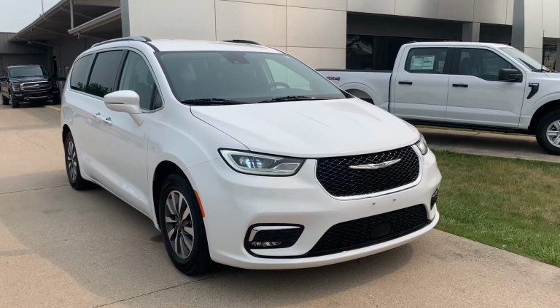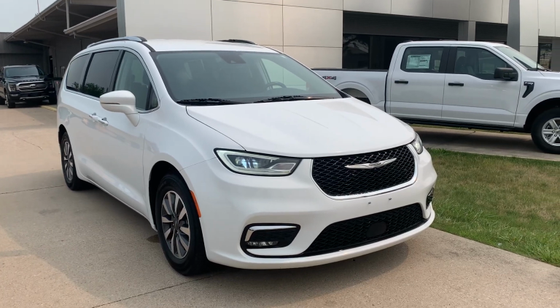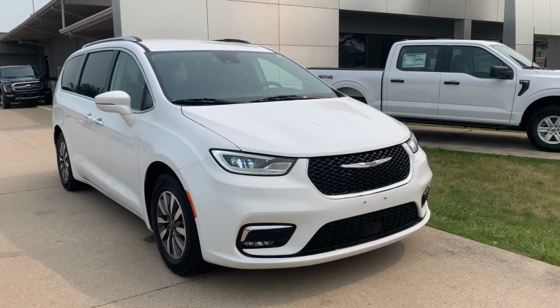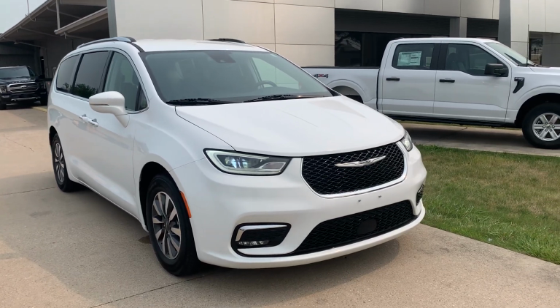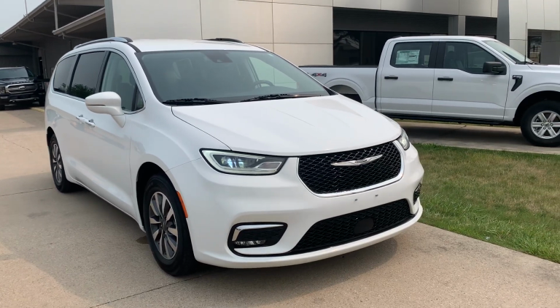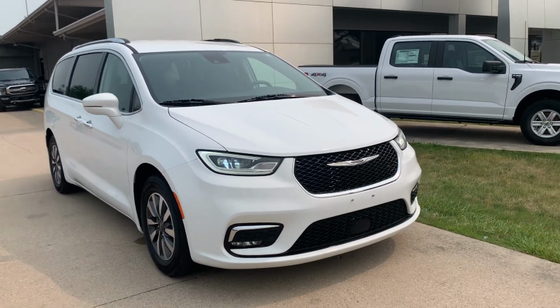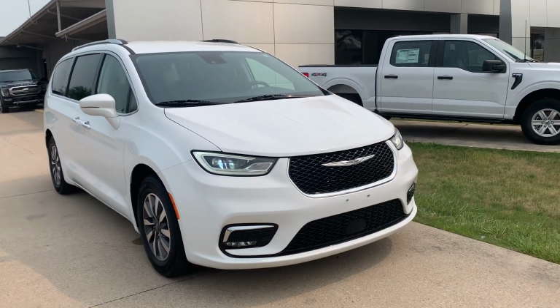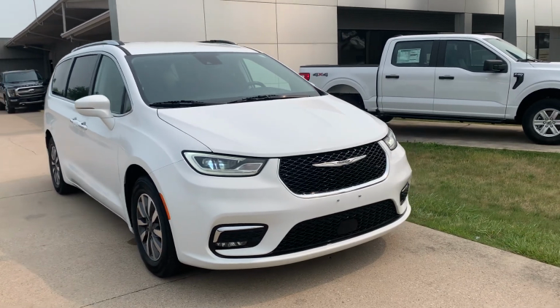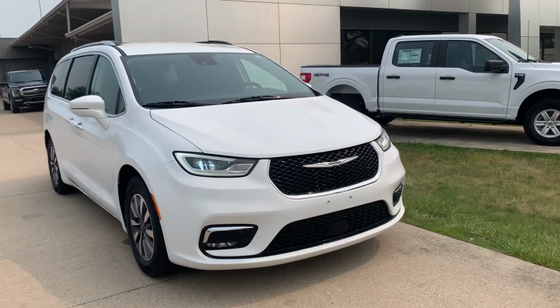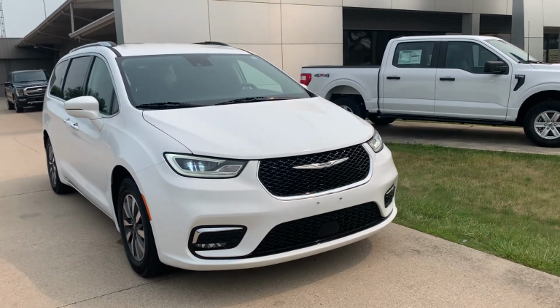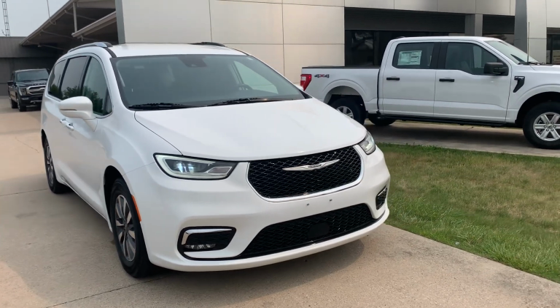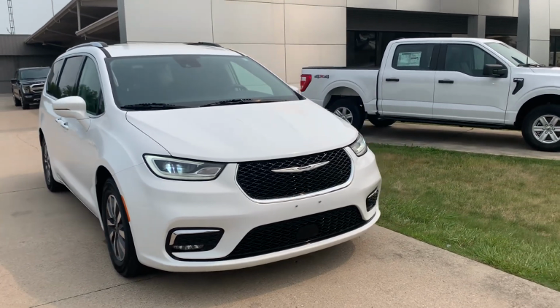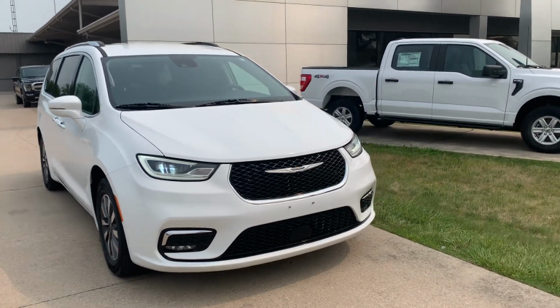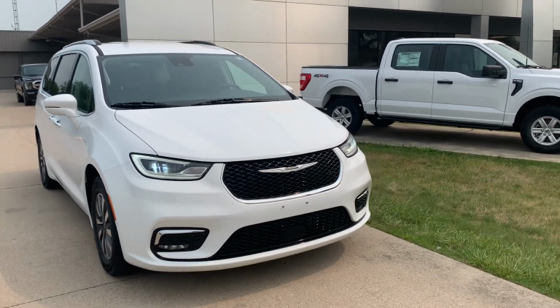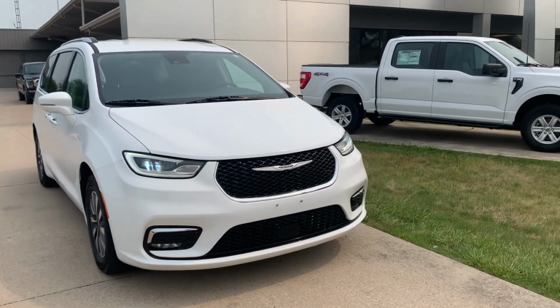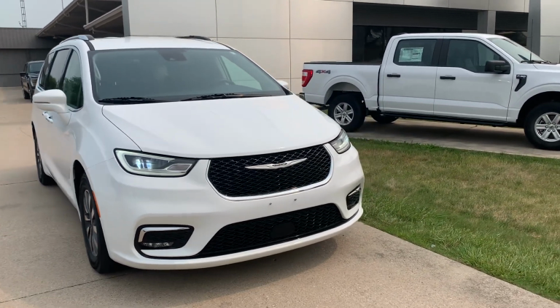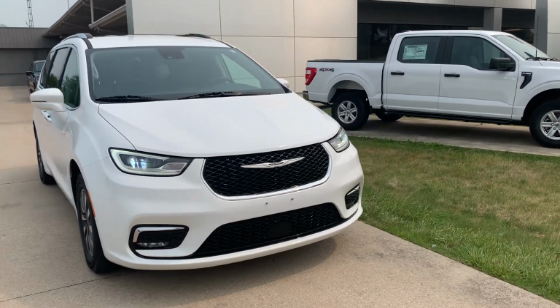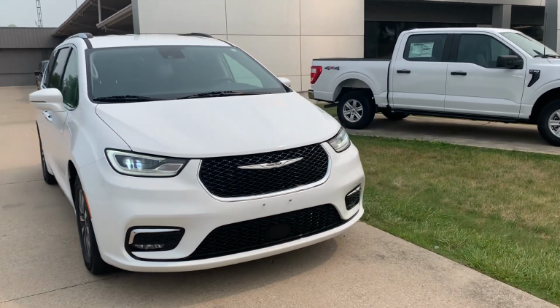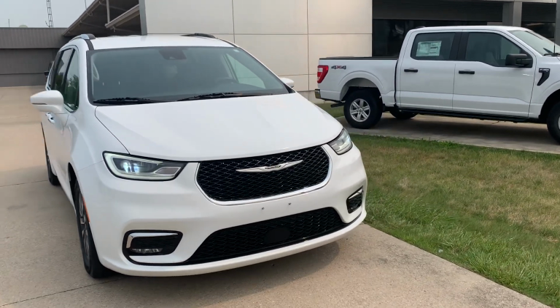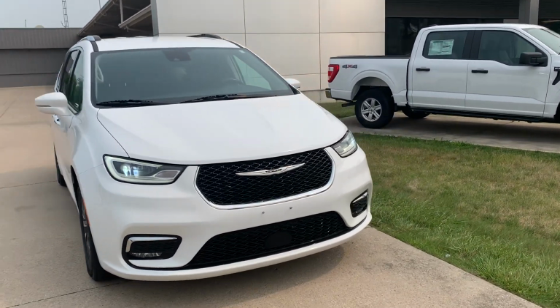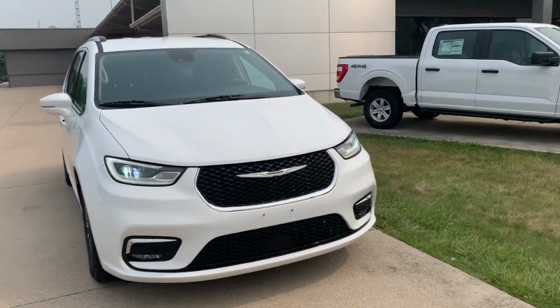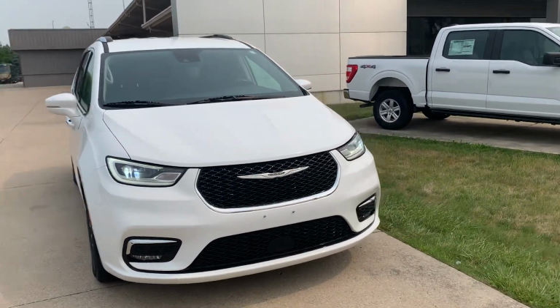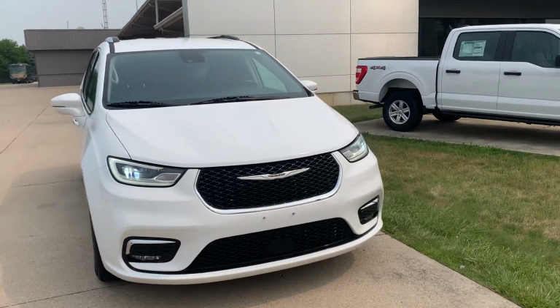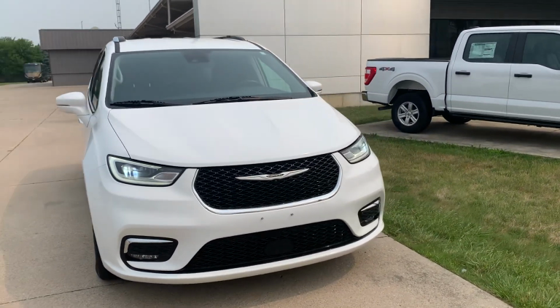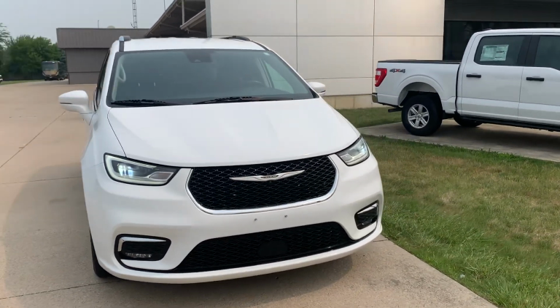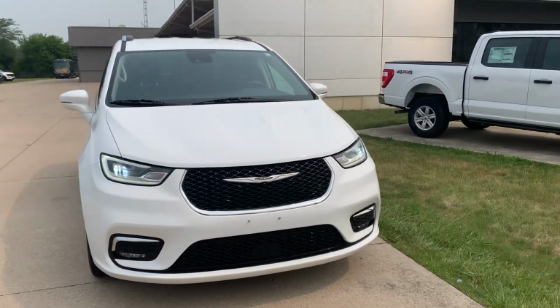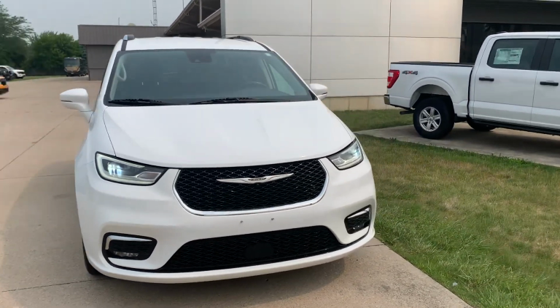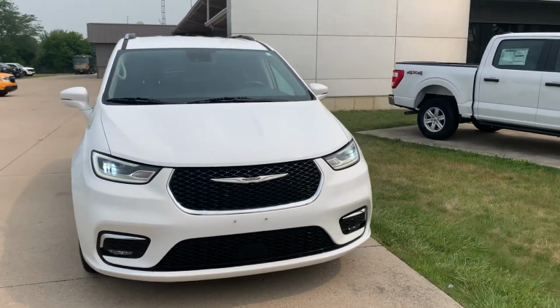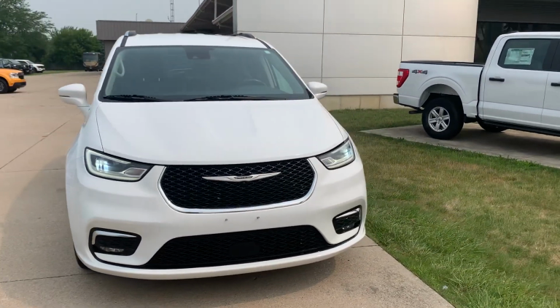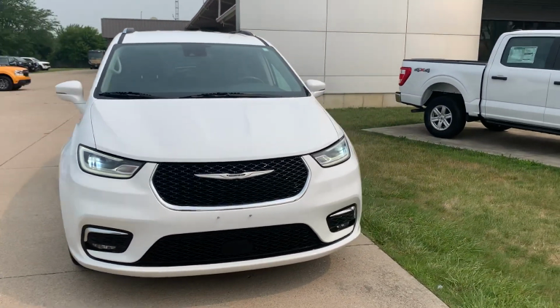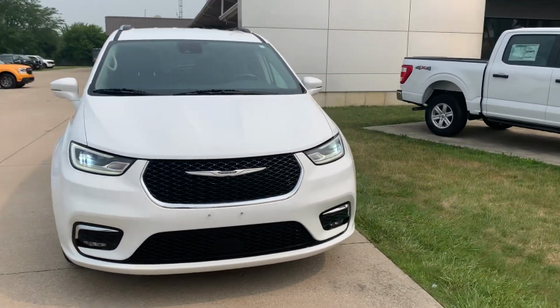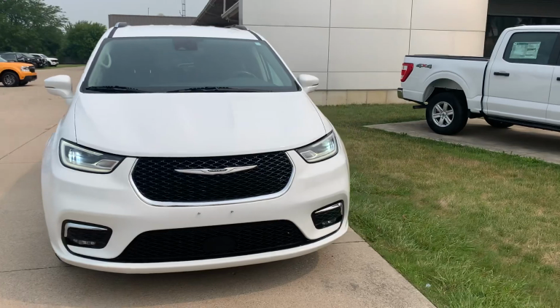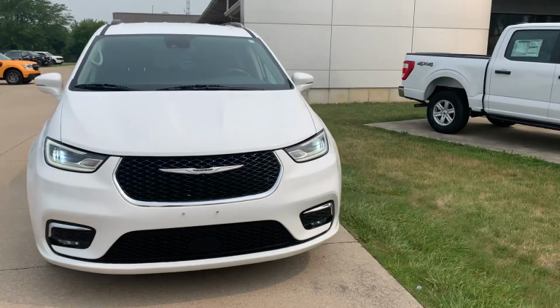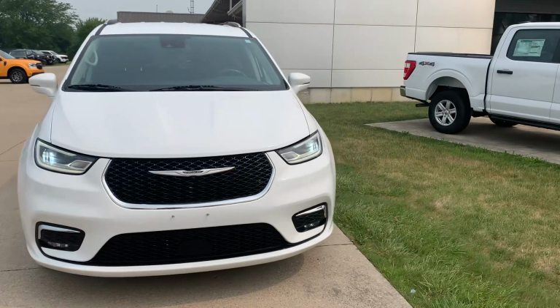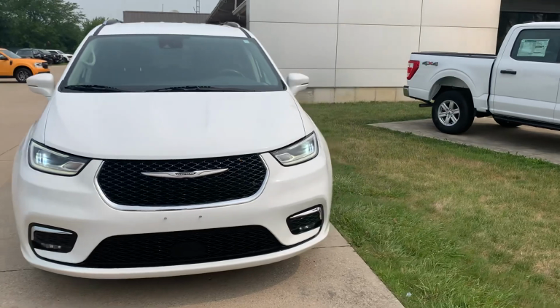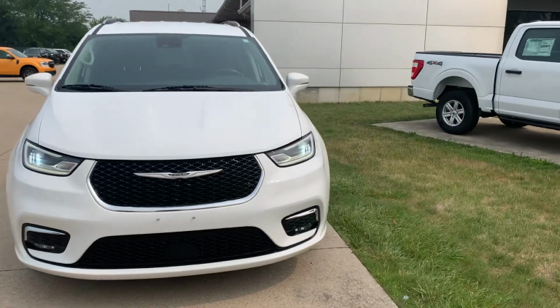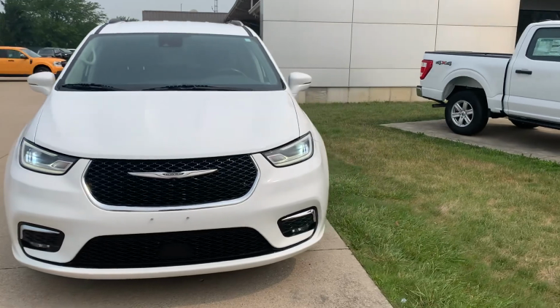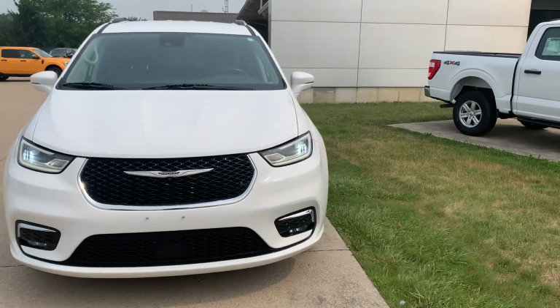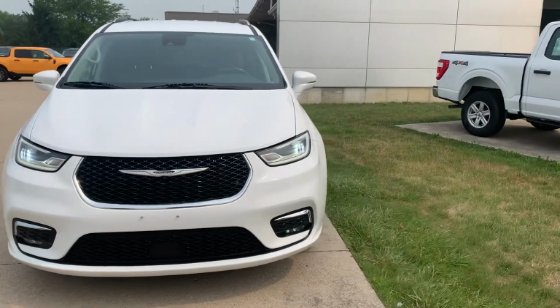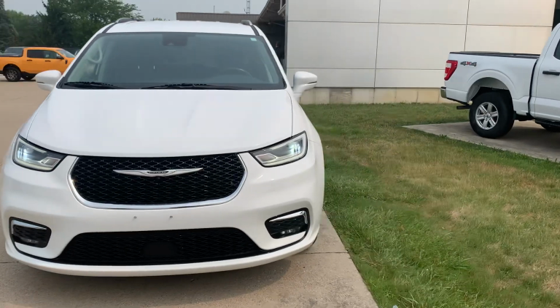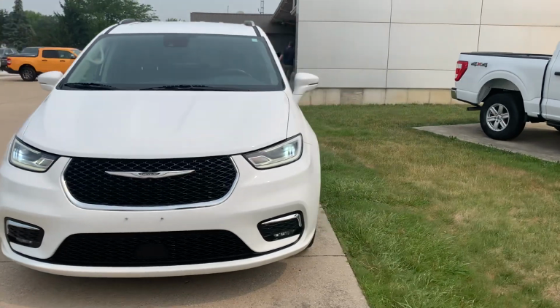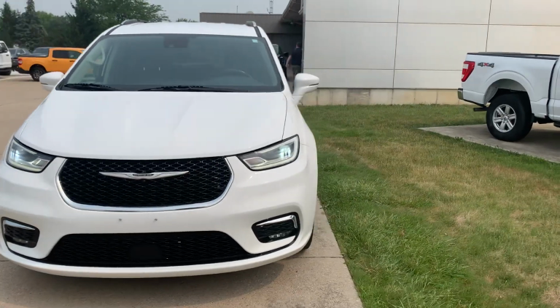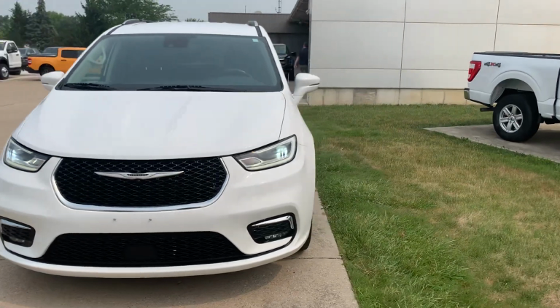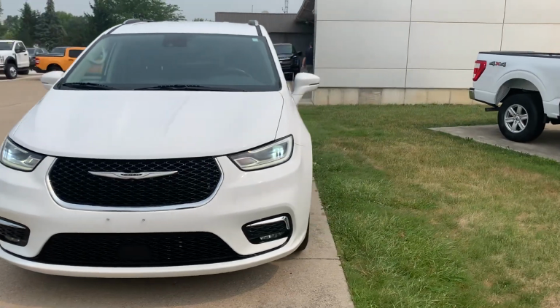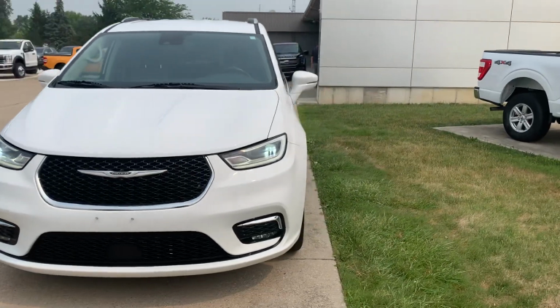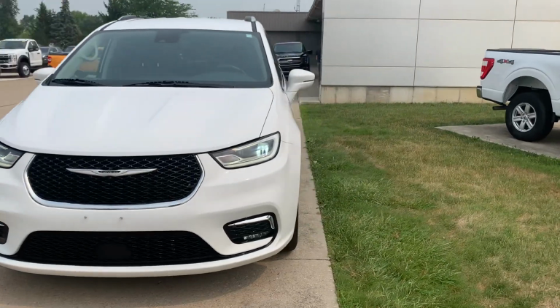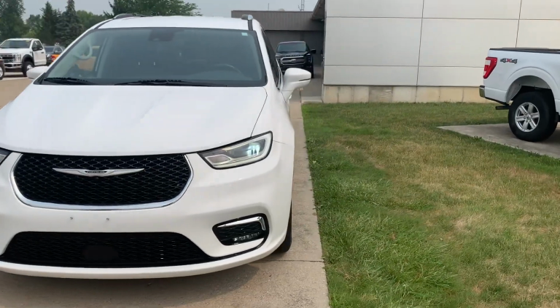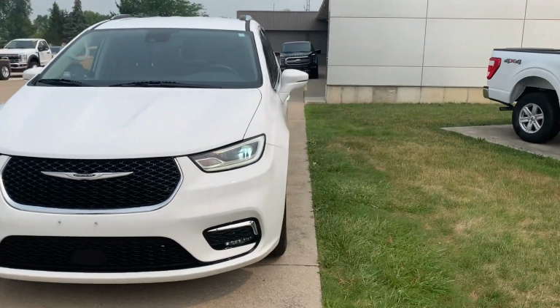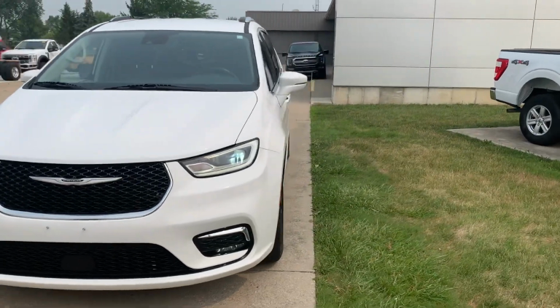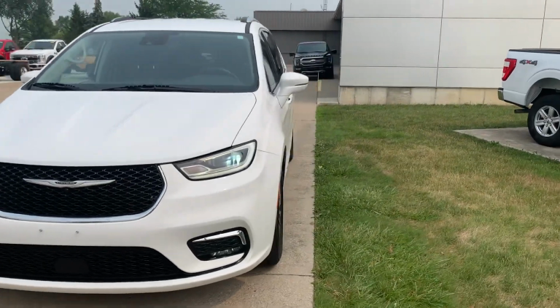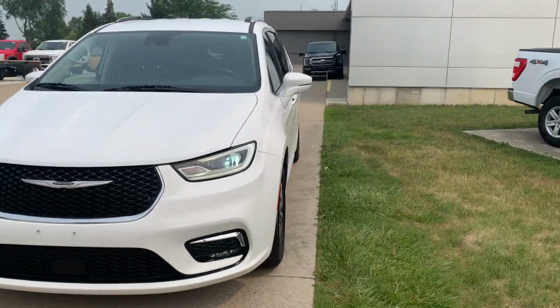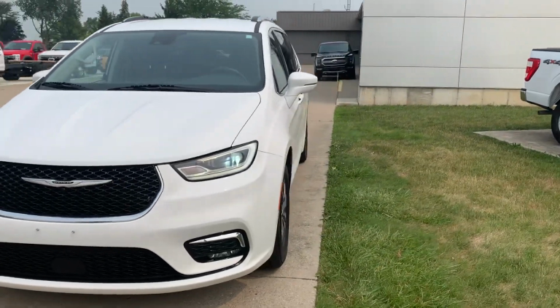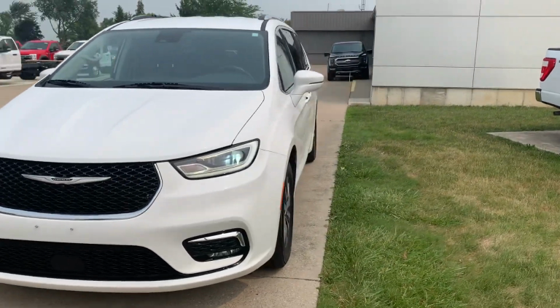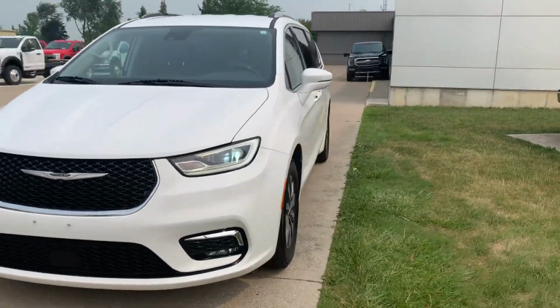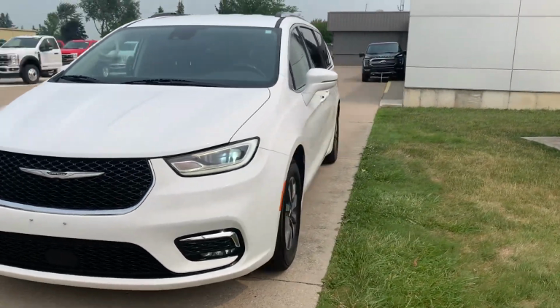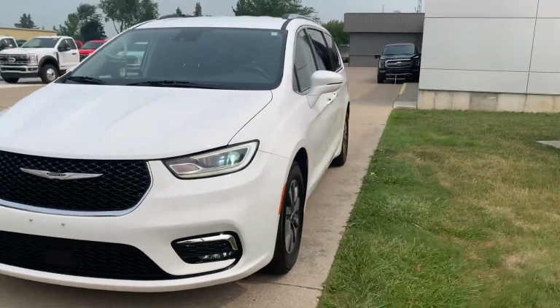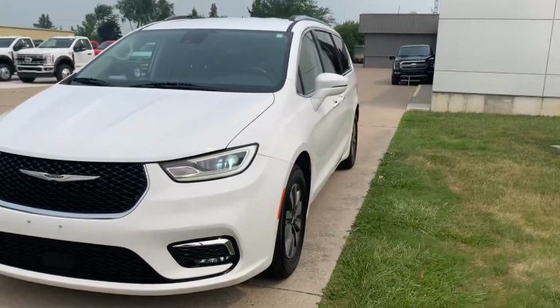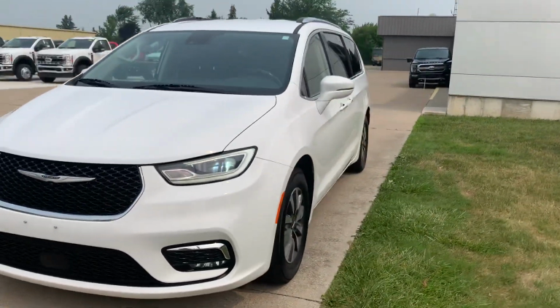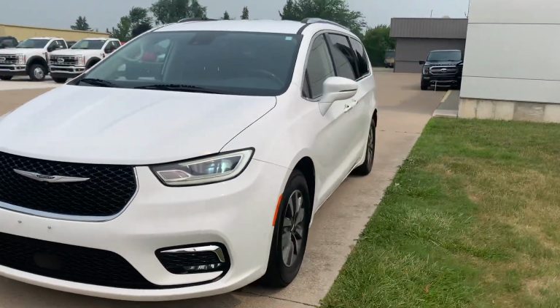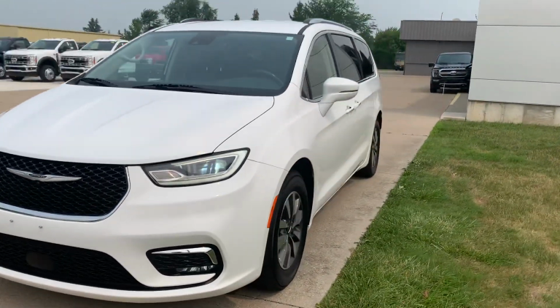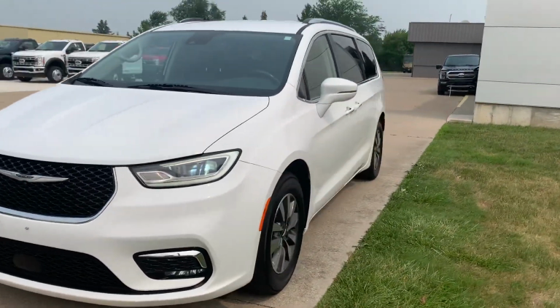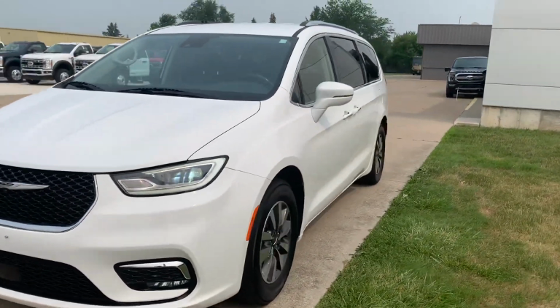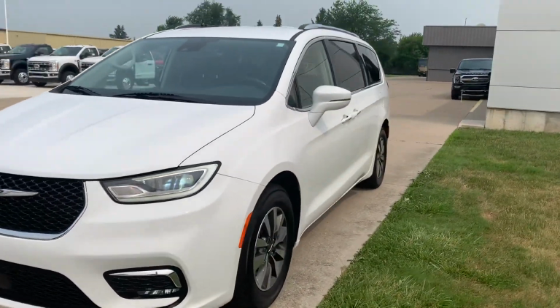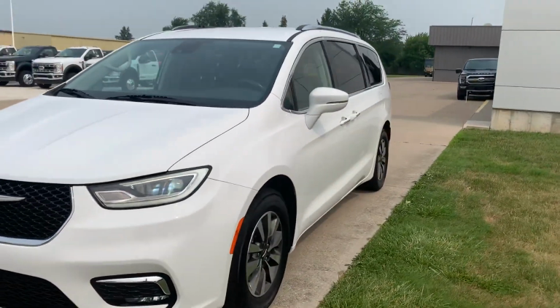Angel here with Terri Henricks Ford, going to take you on a quick walk around of this 2021 Chrysler Pacifica.